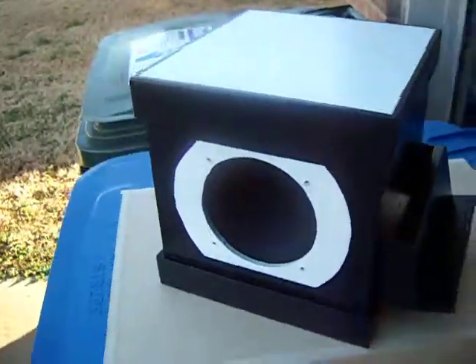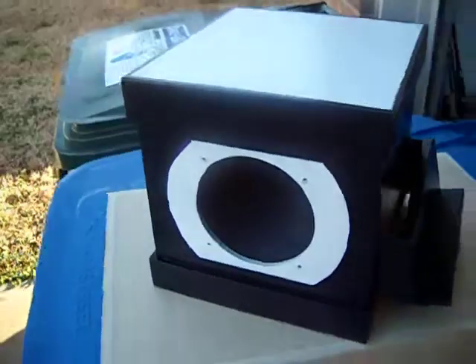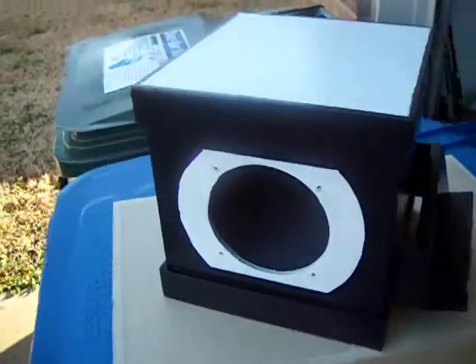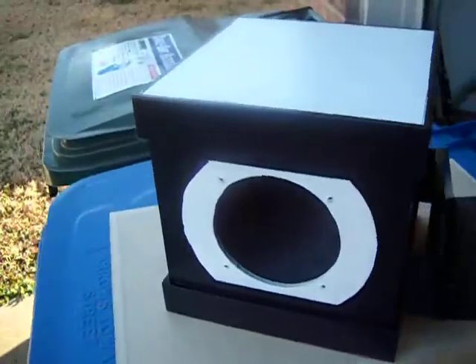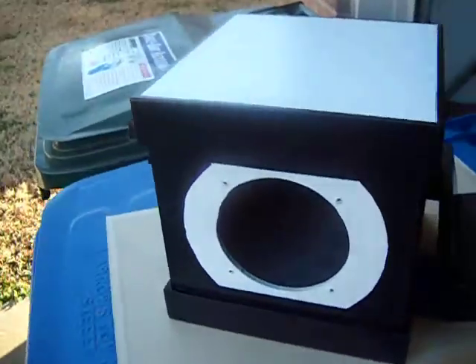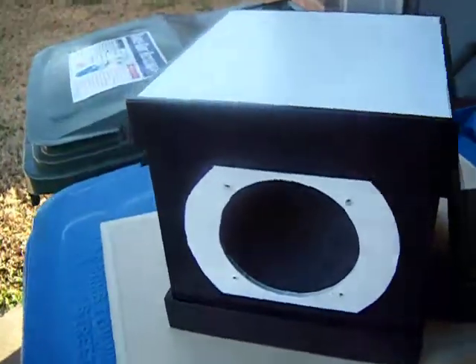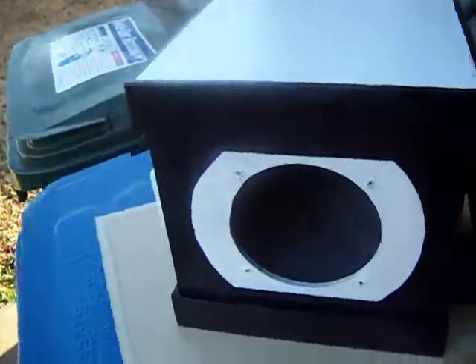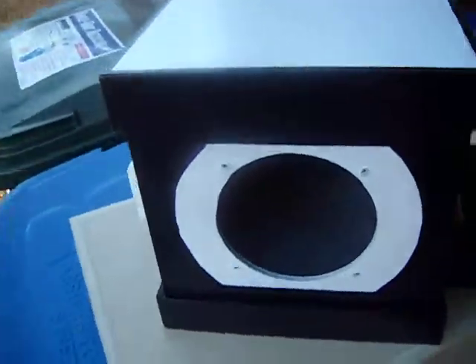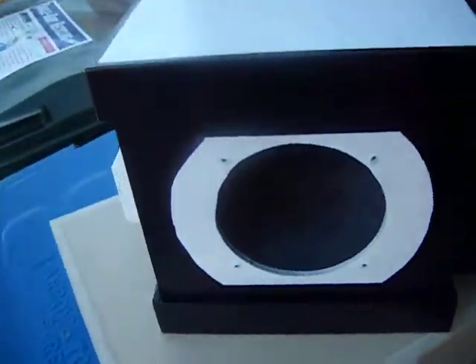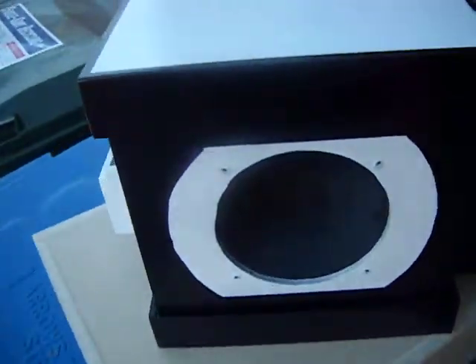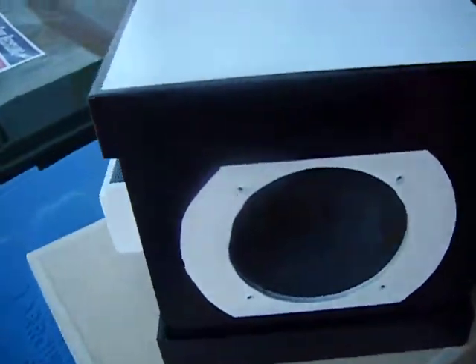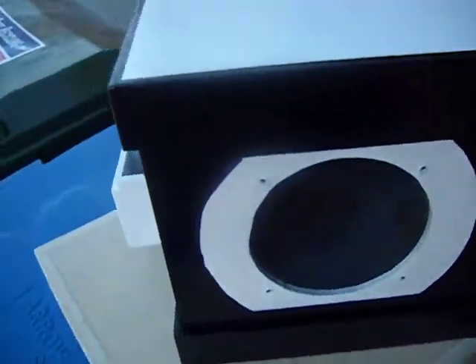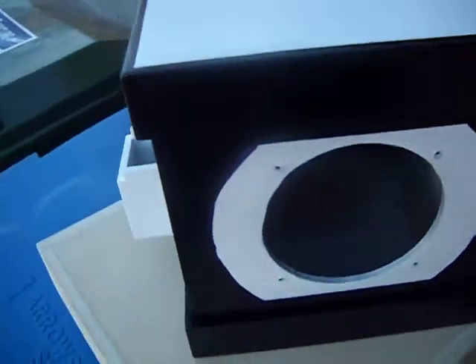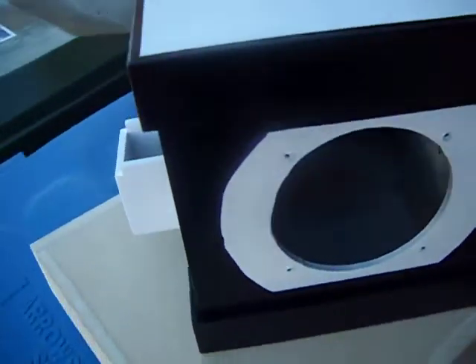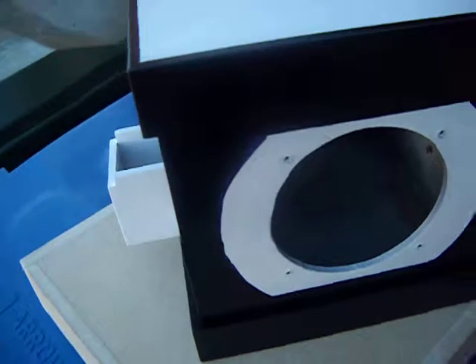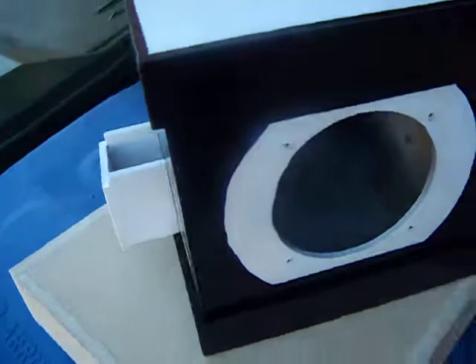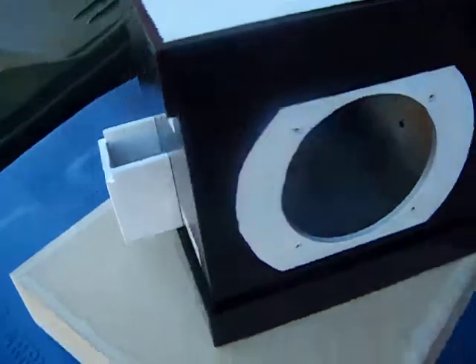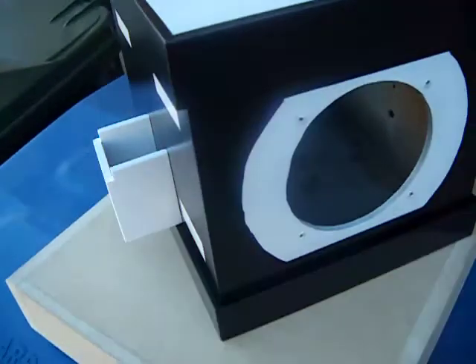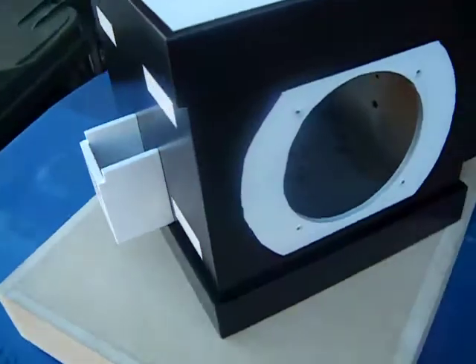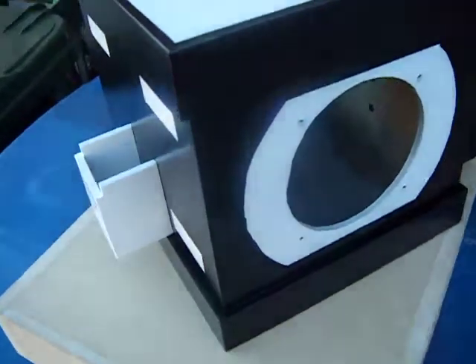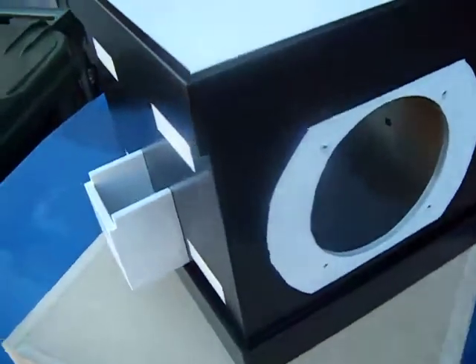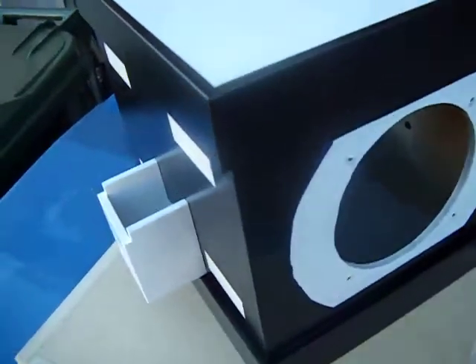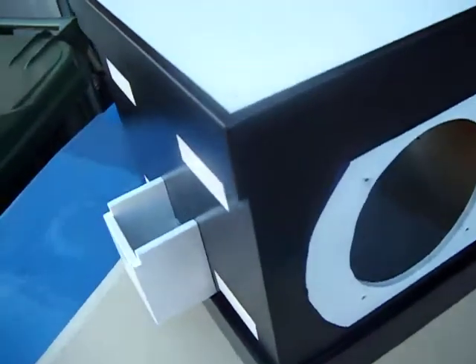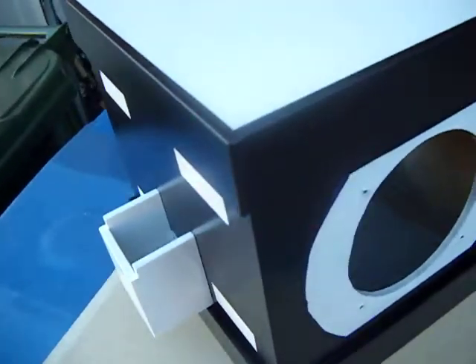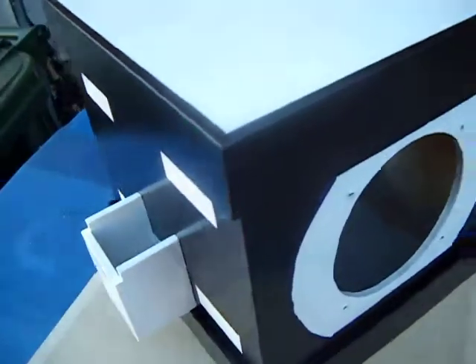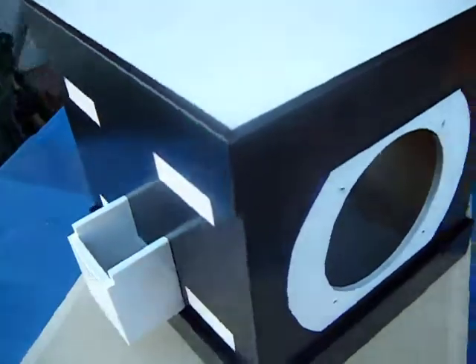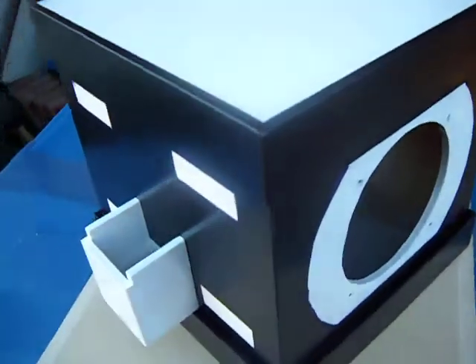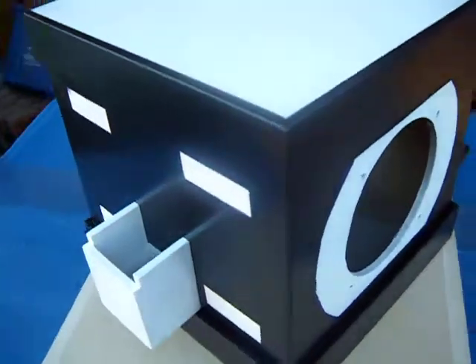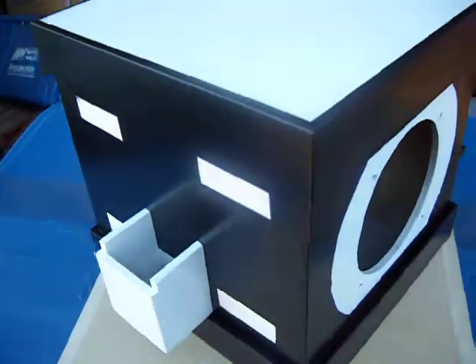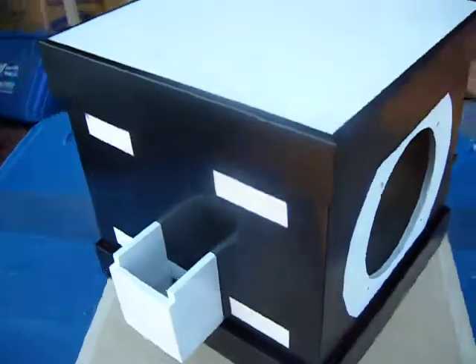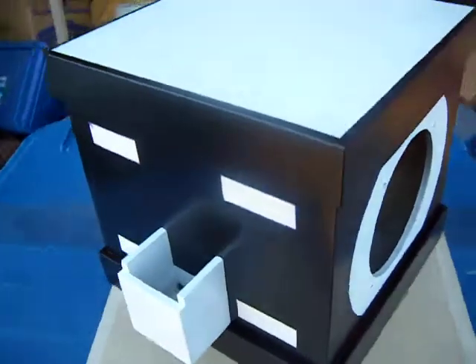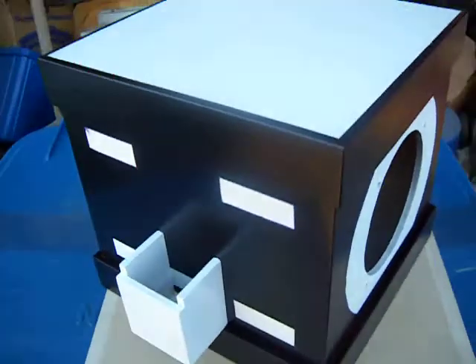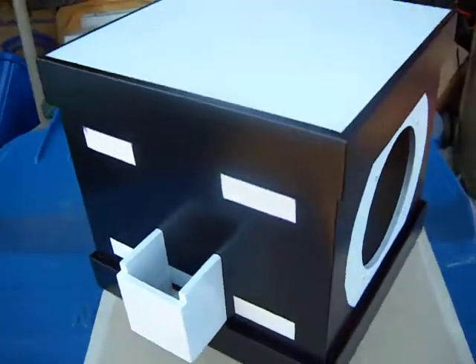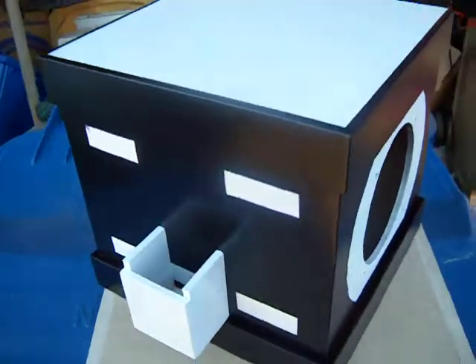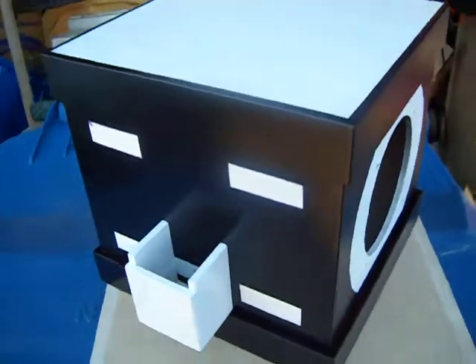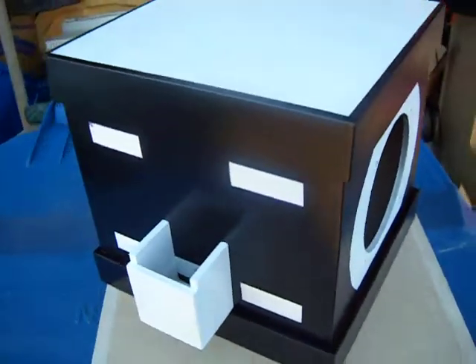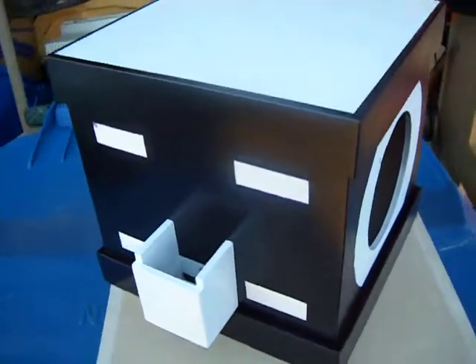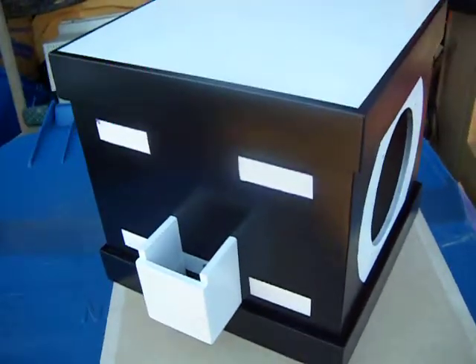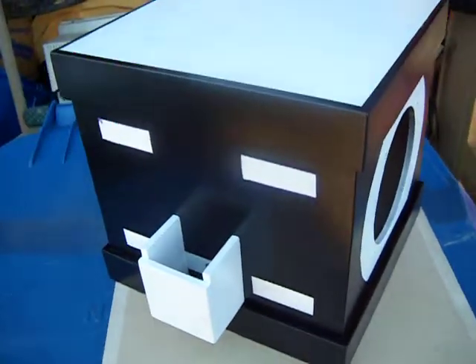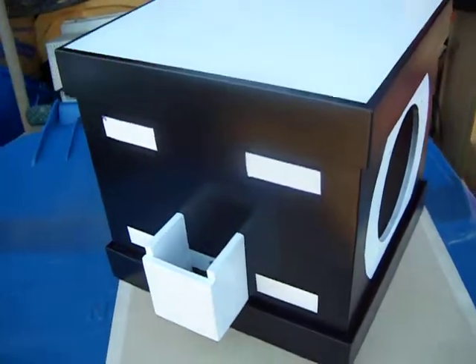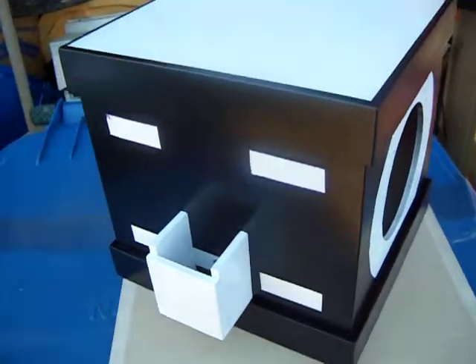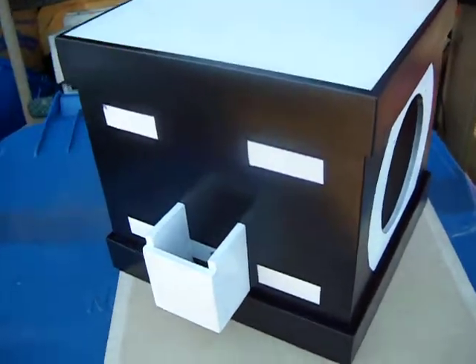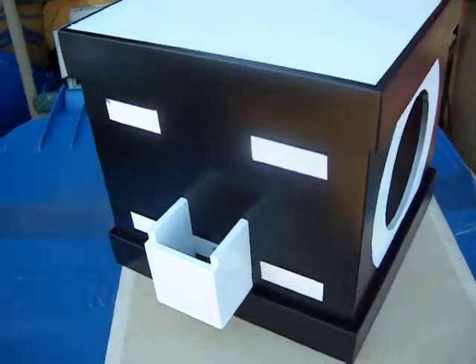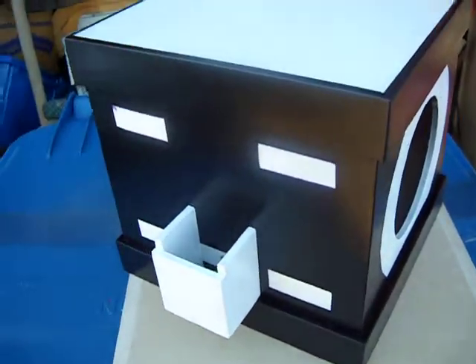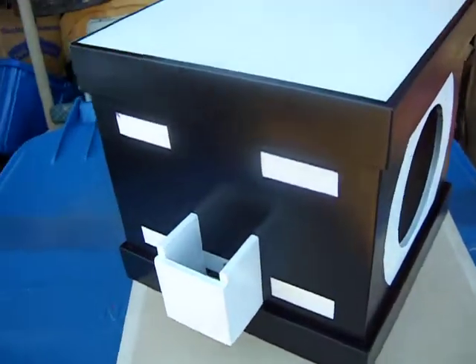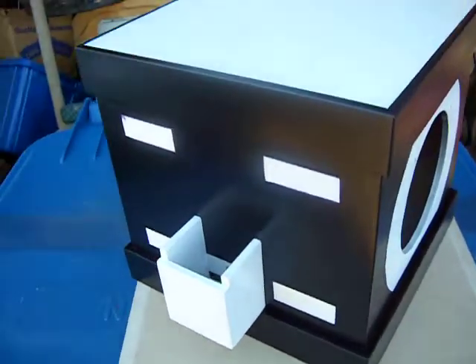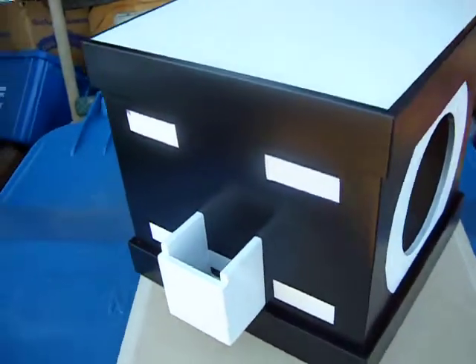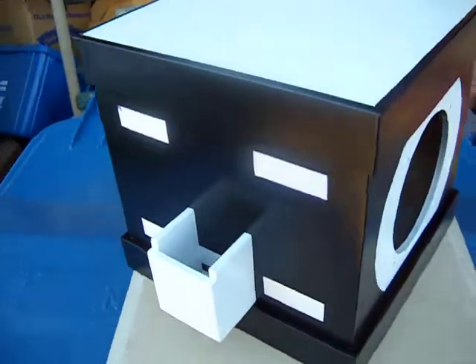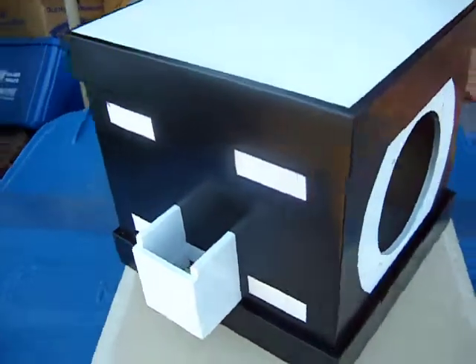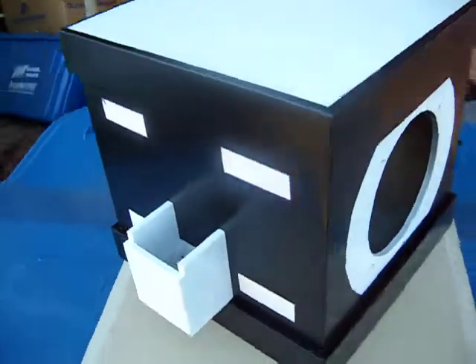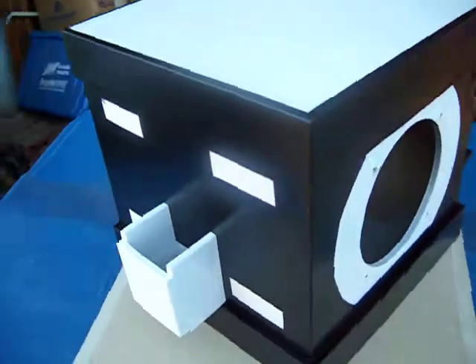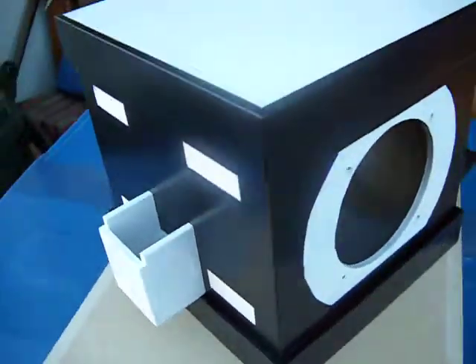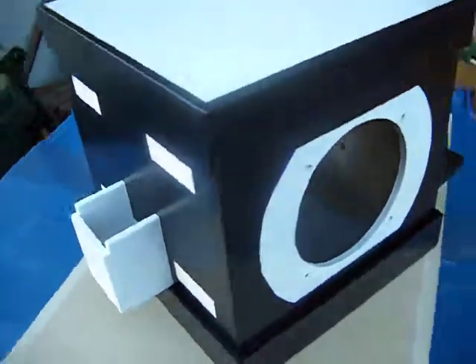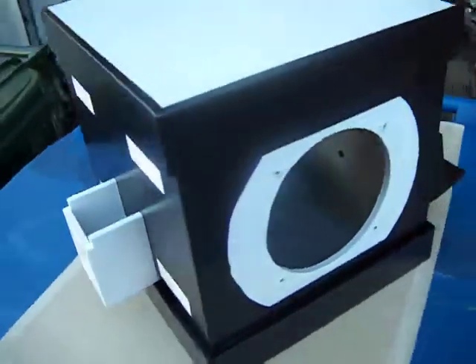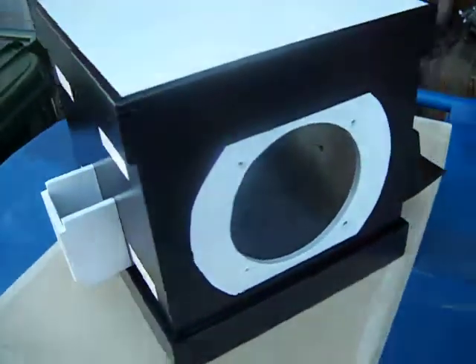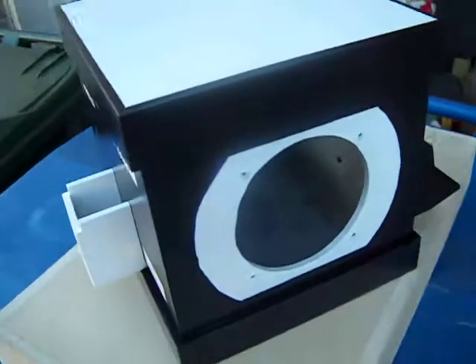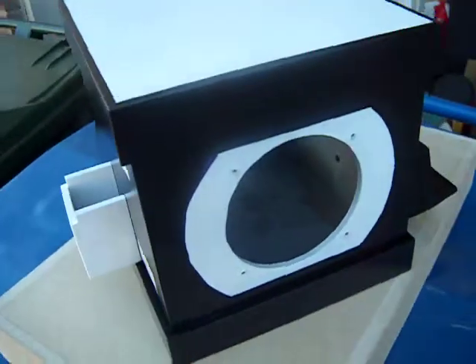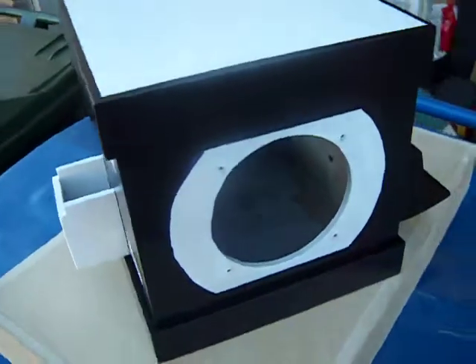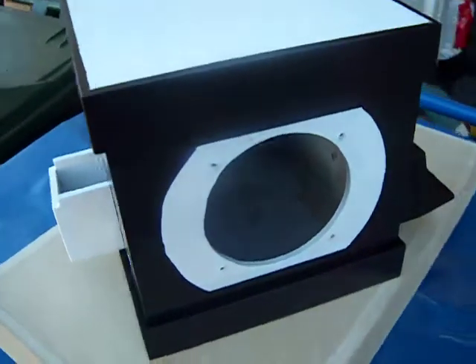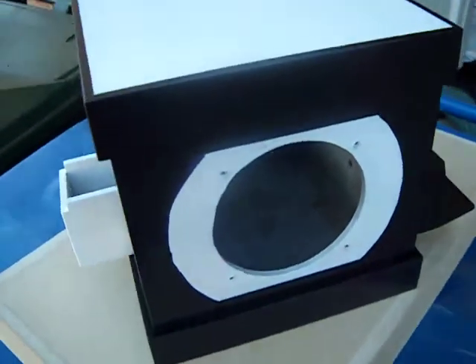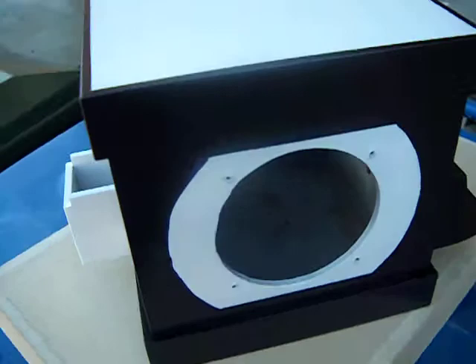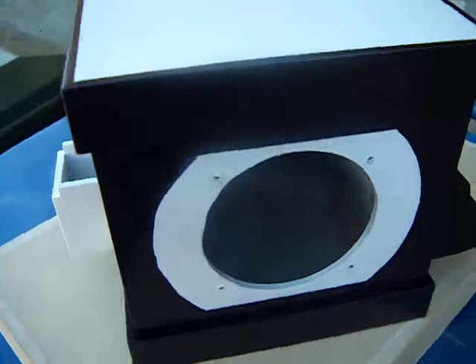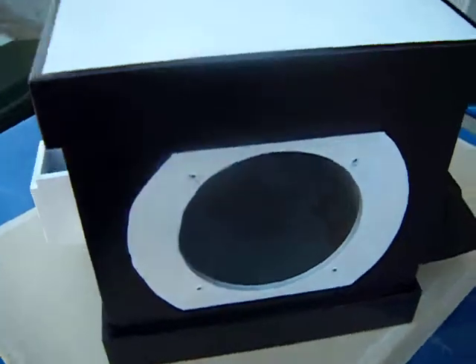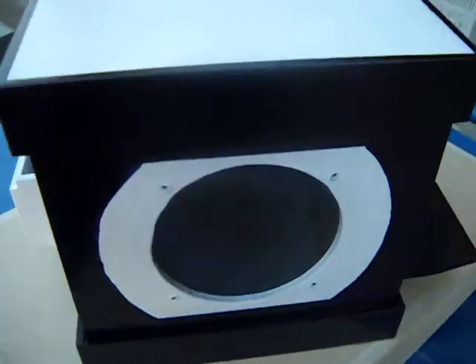It's almost finished. I still have to clear coat the whole thing, so we'll see how that goes.